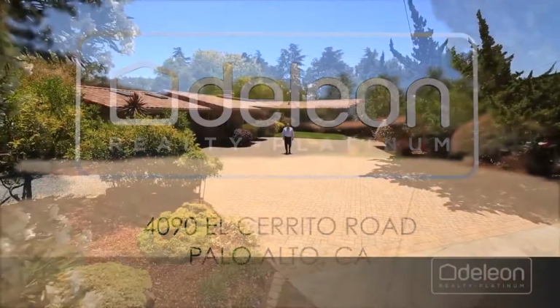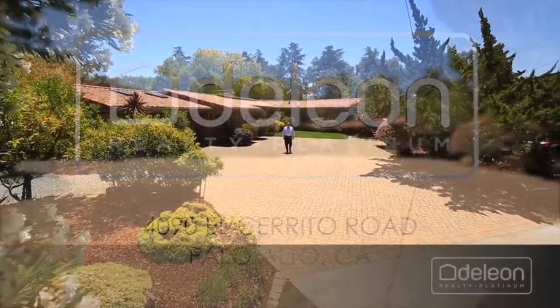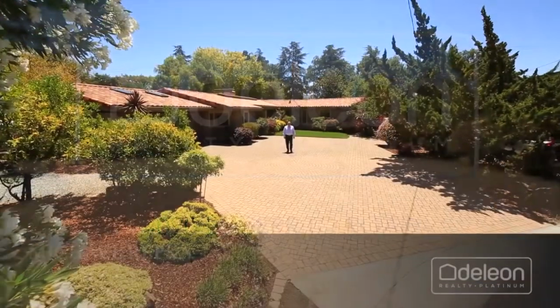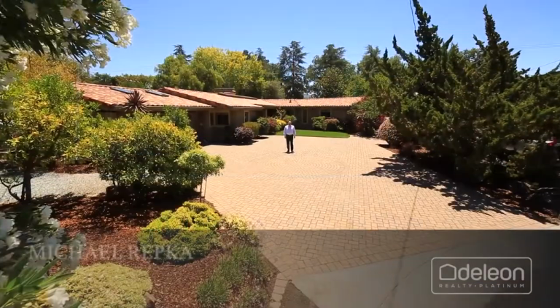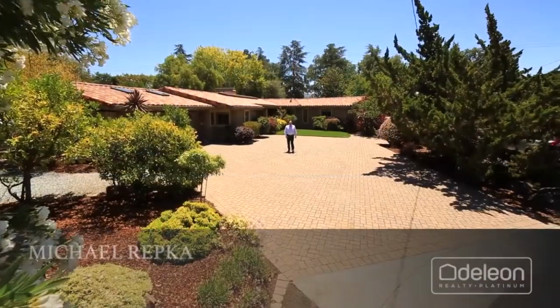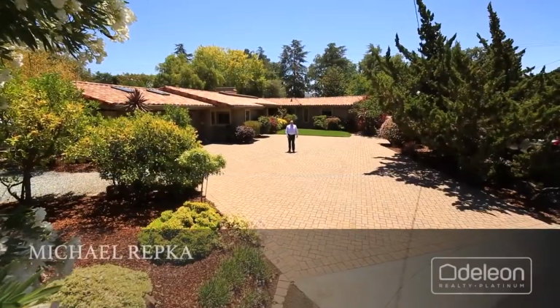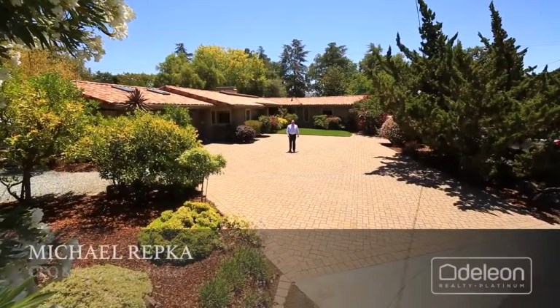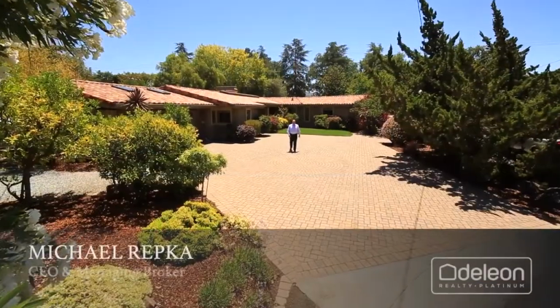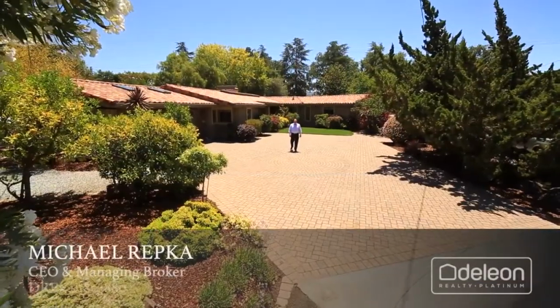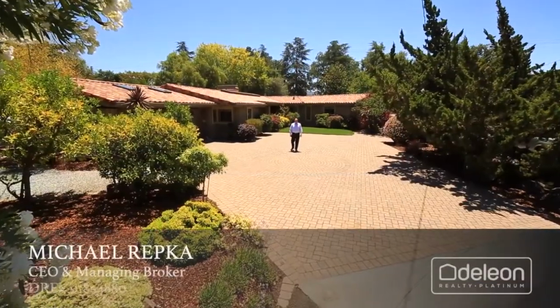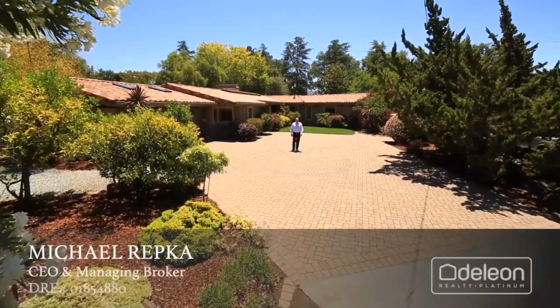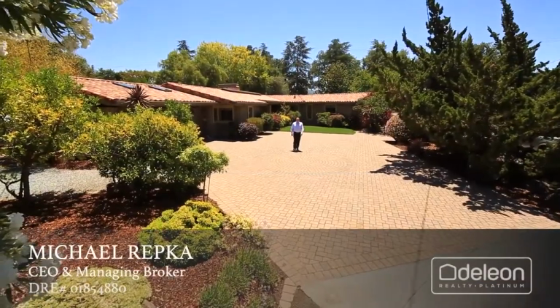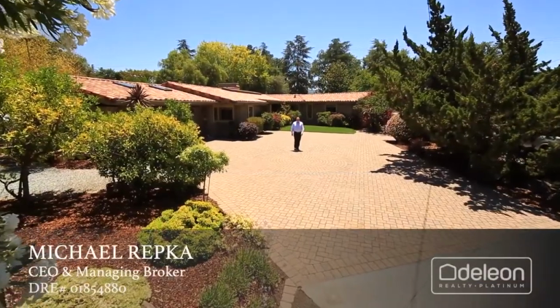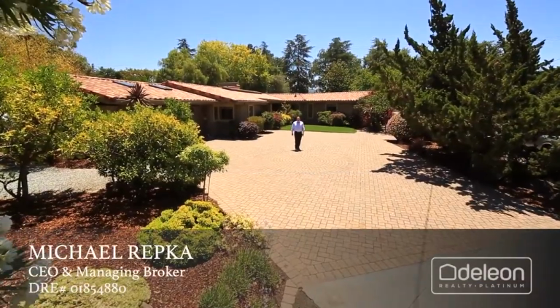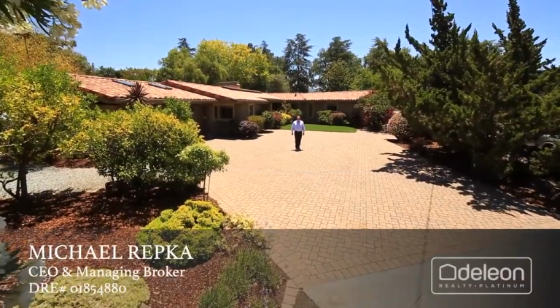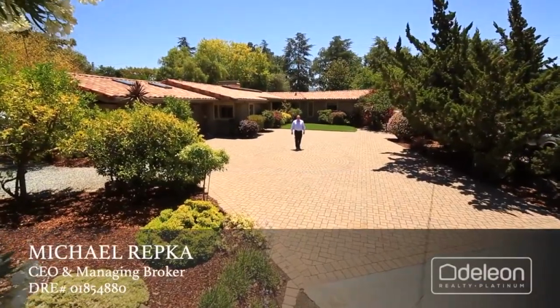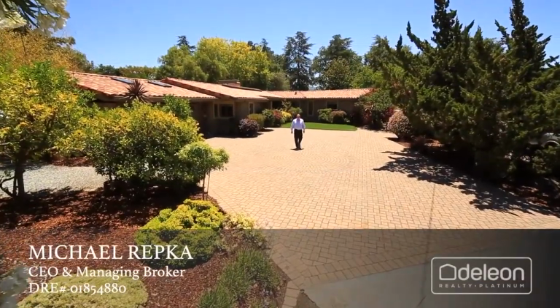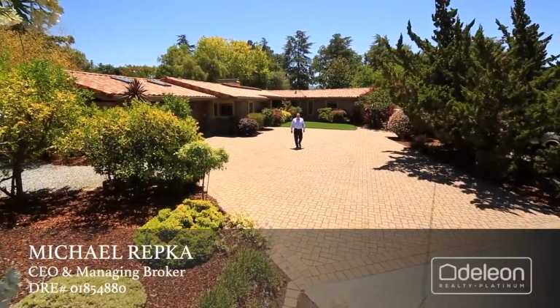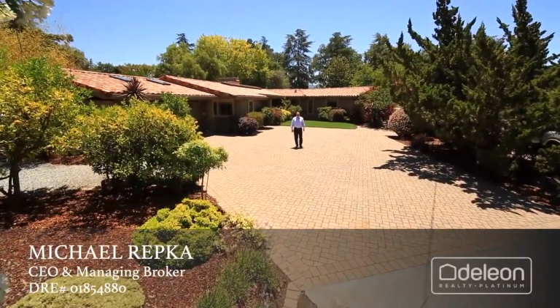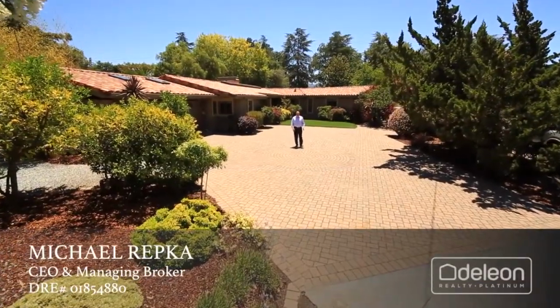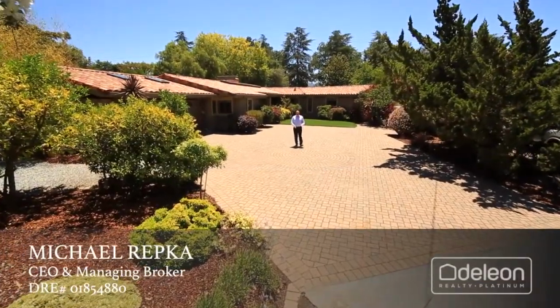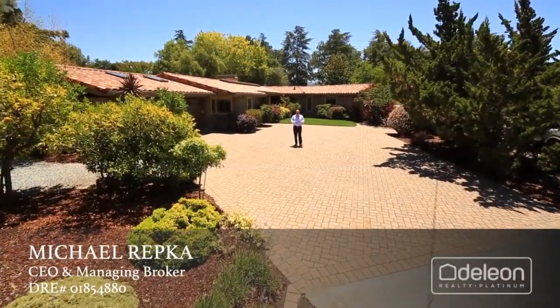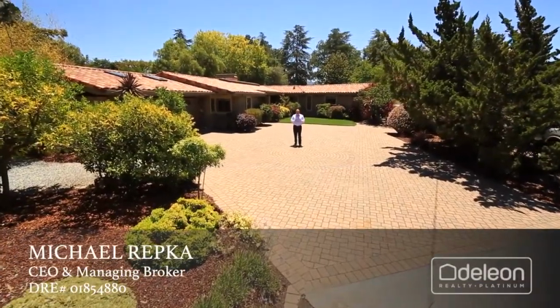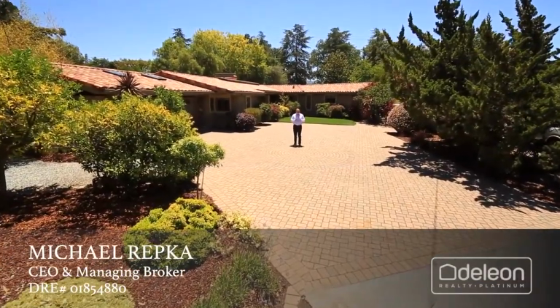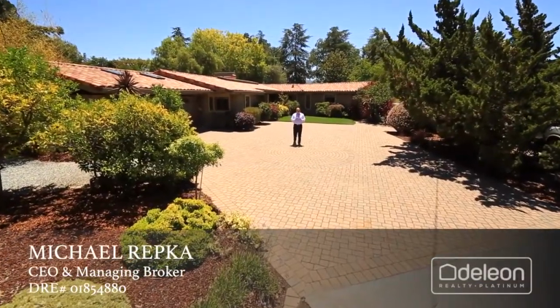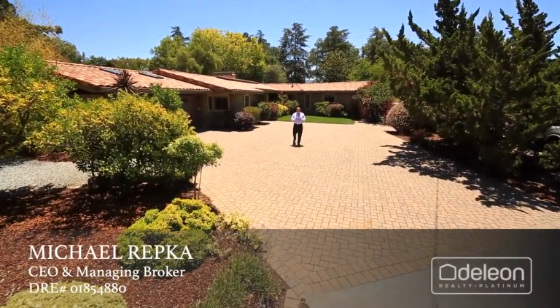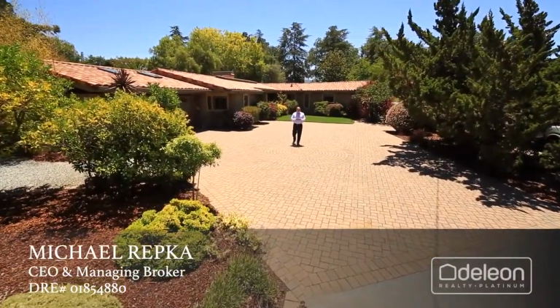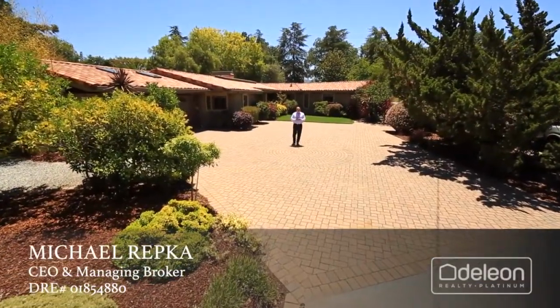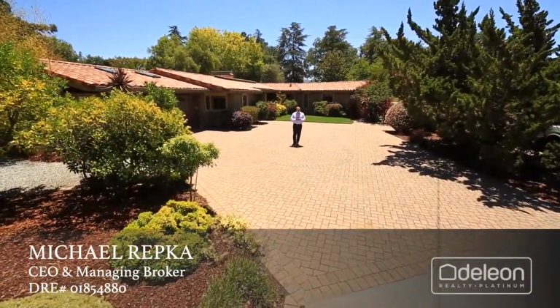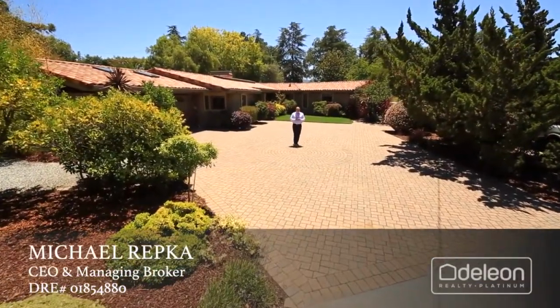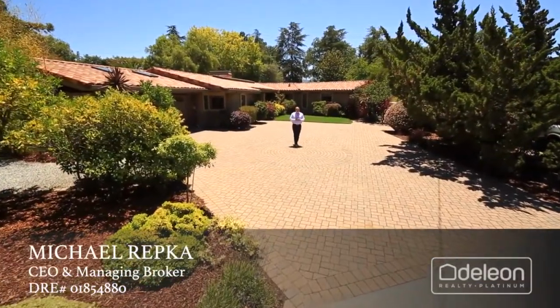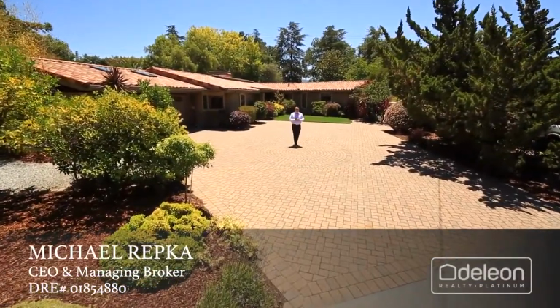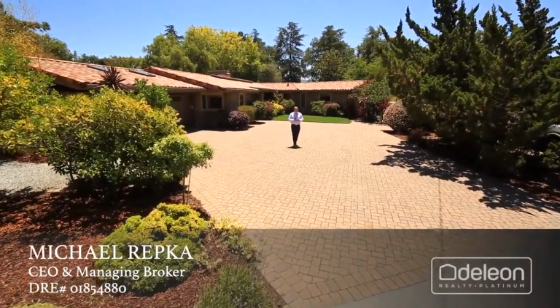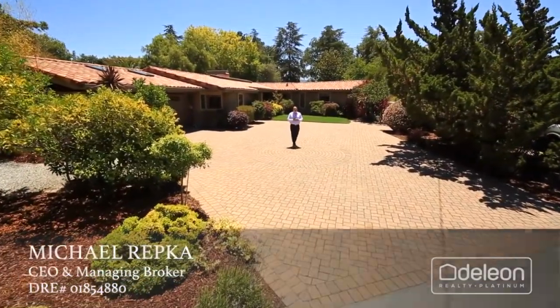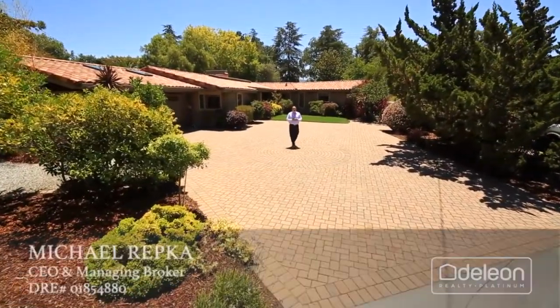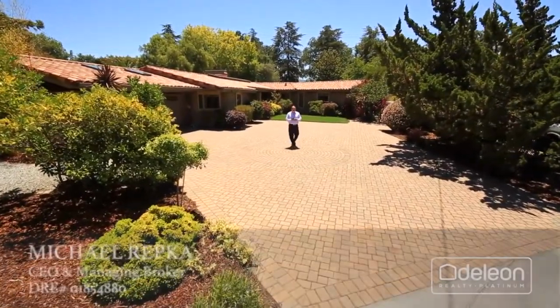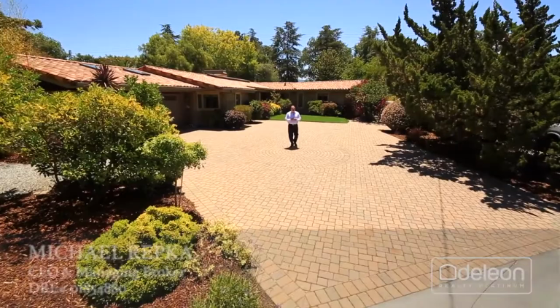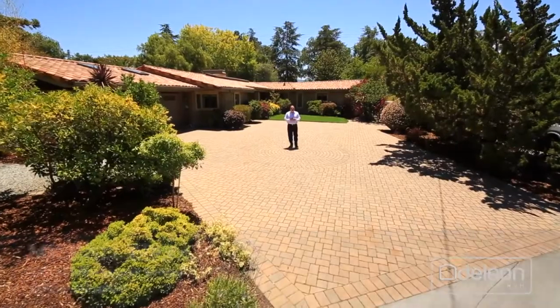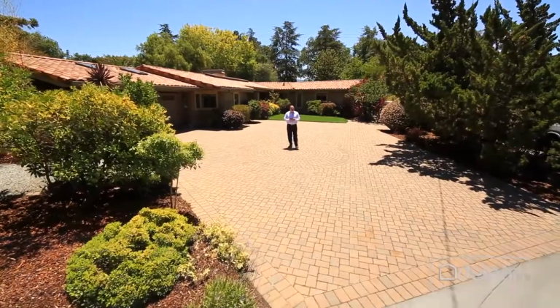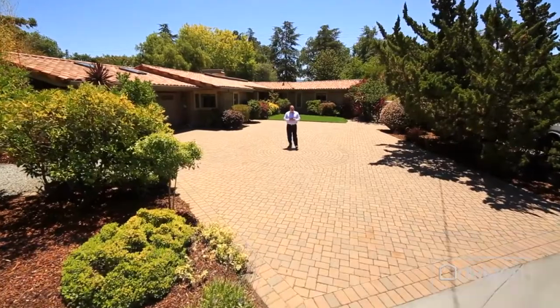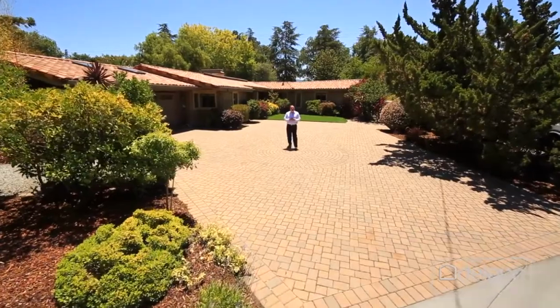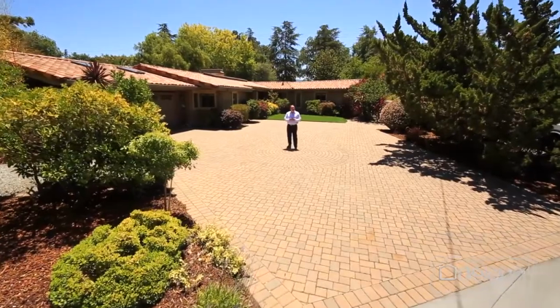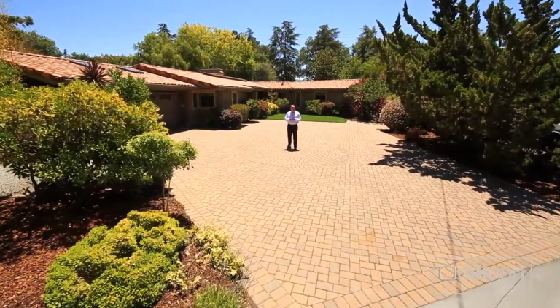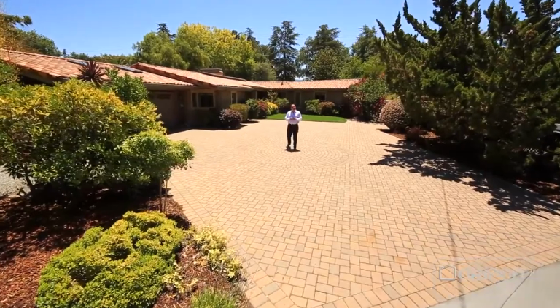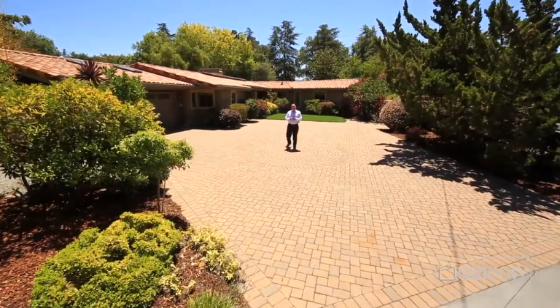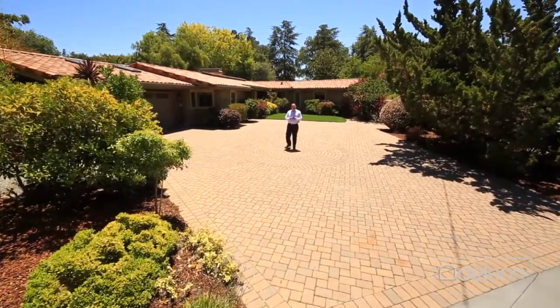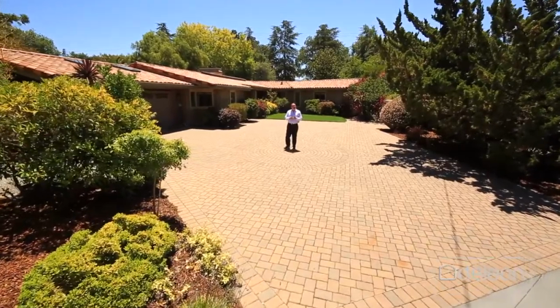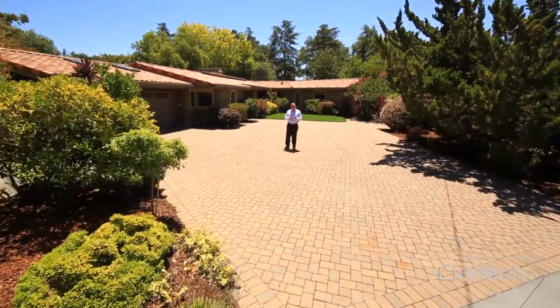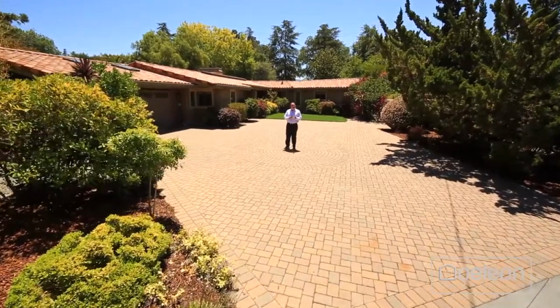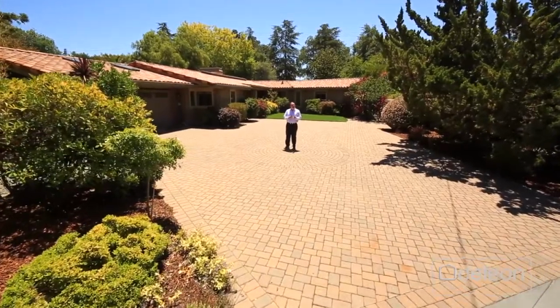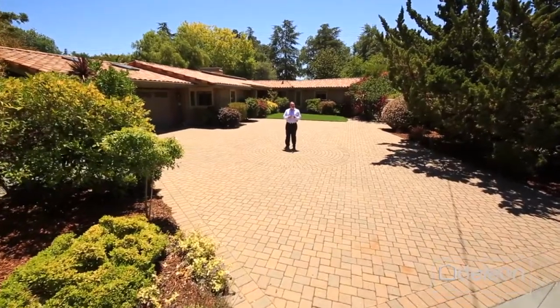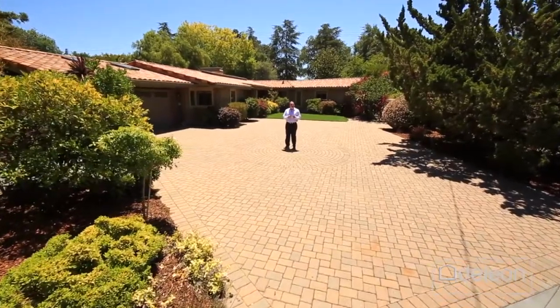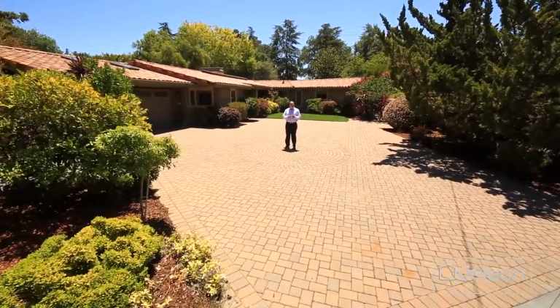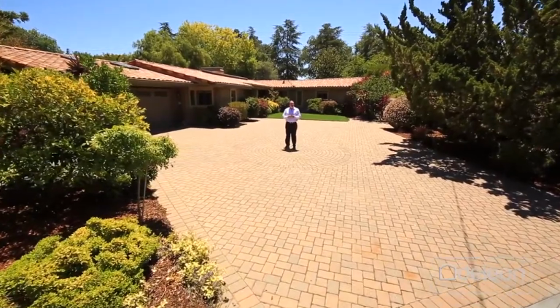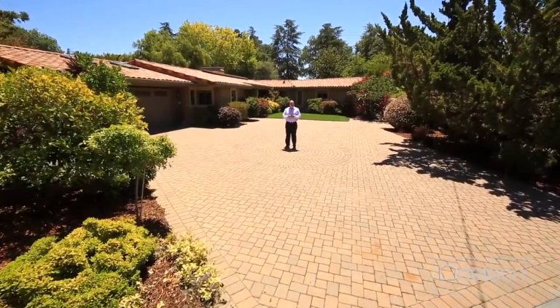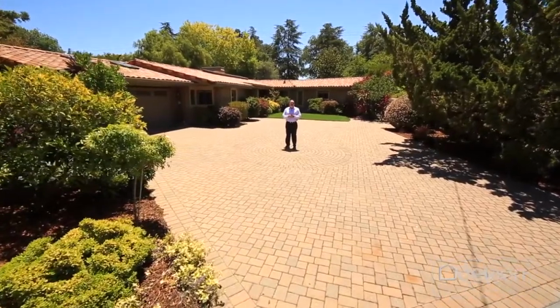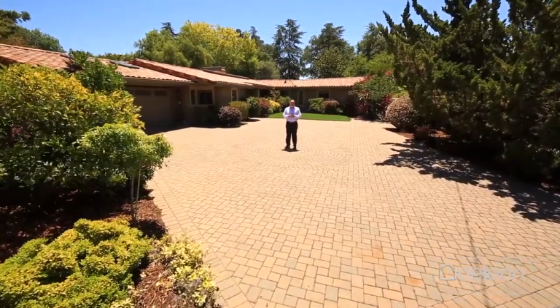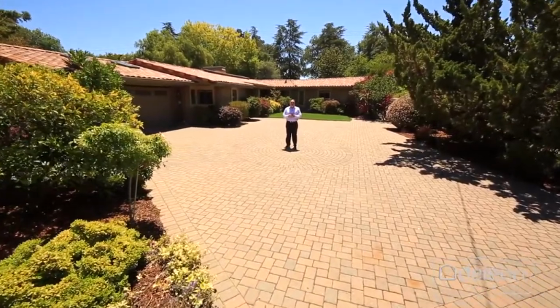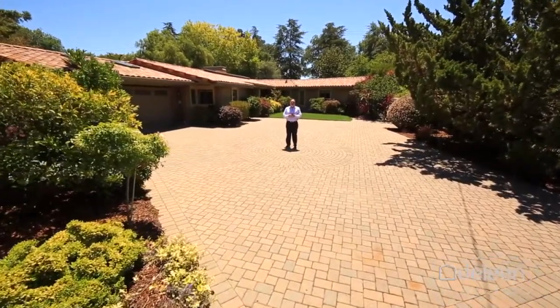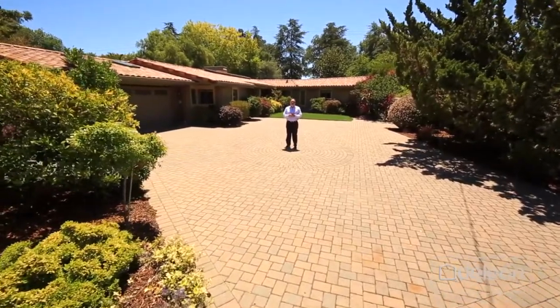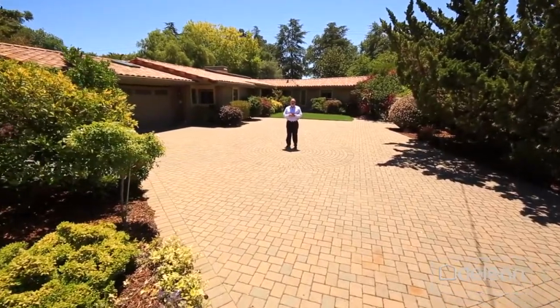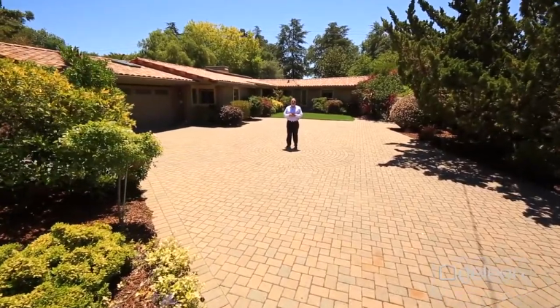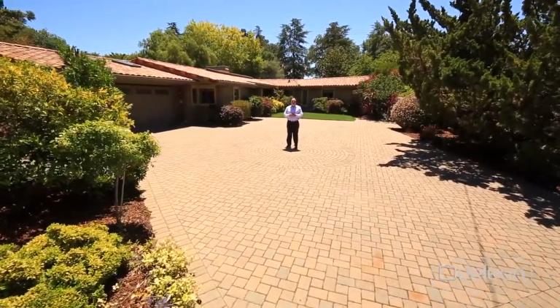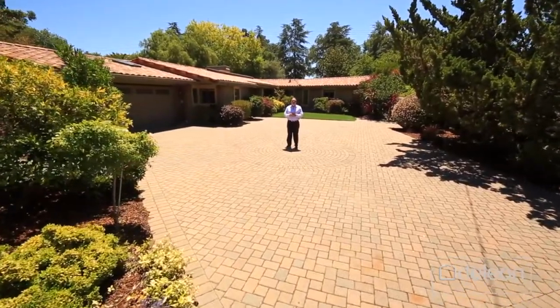Hi, I'm Mike Rupke with the Daylune team. We are so proud to present this great new listing at 4090 El Cerrito Road in beautiful Palo Alto.